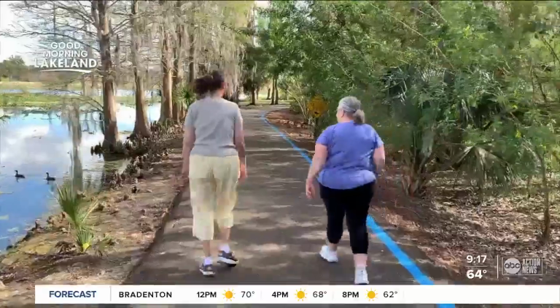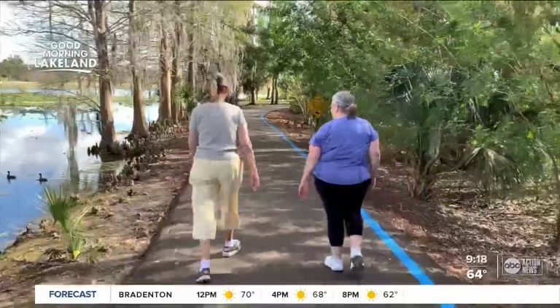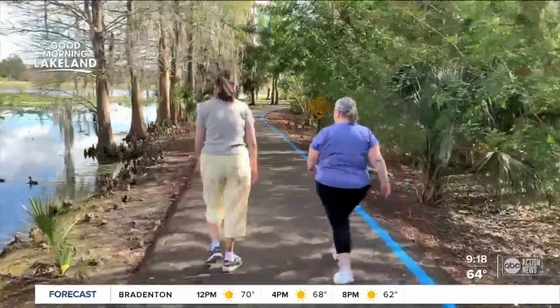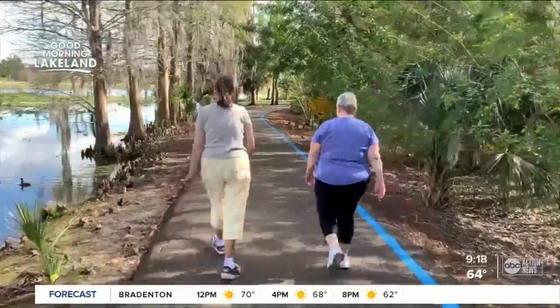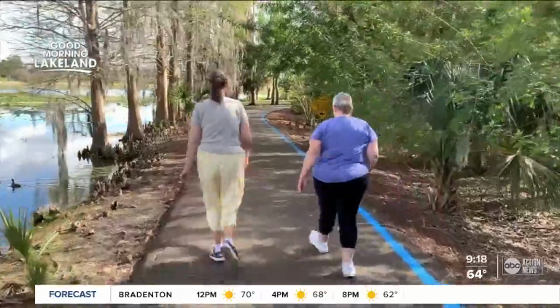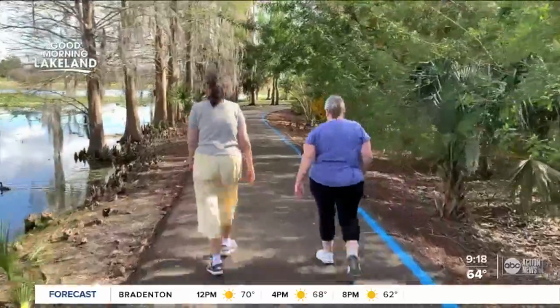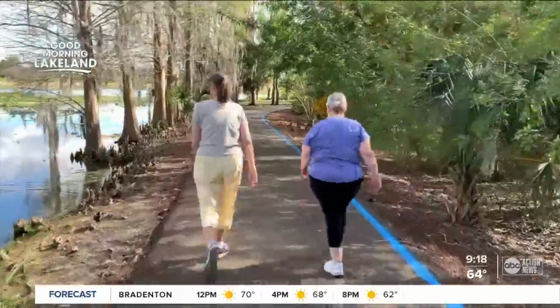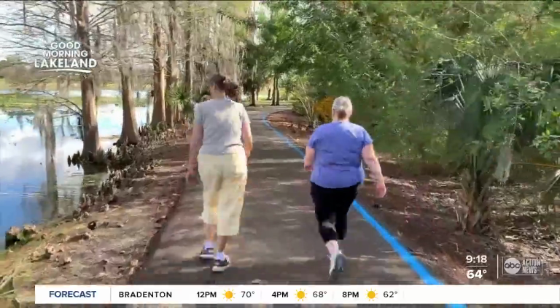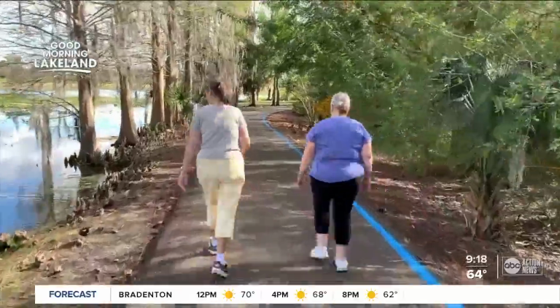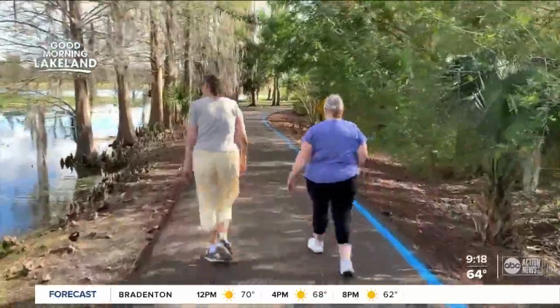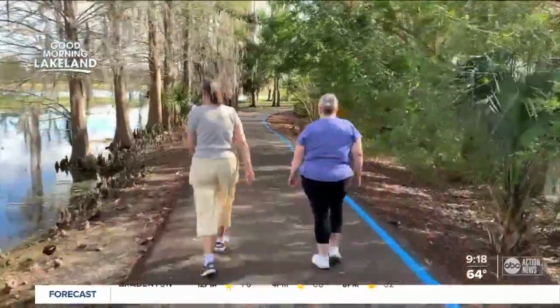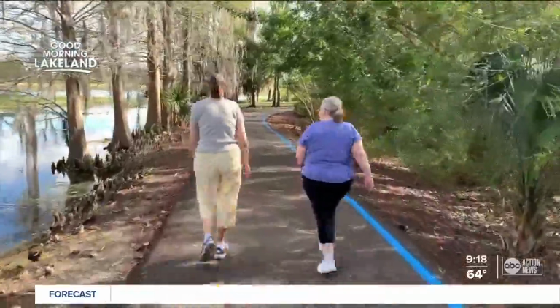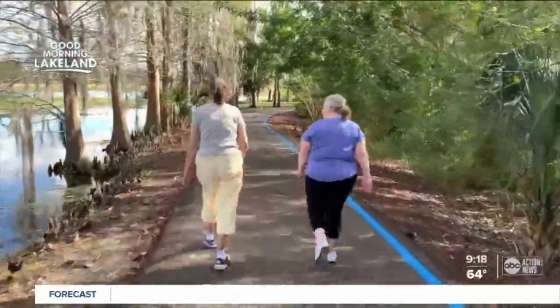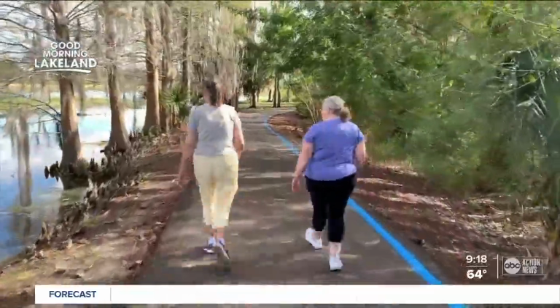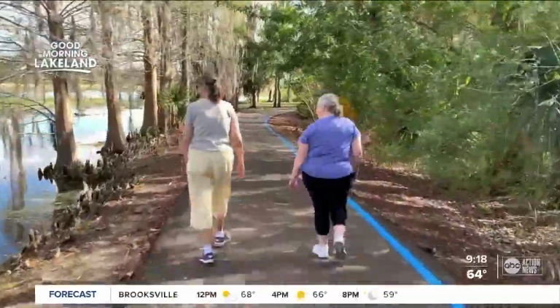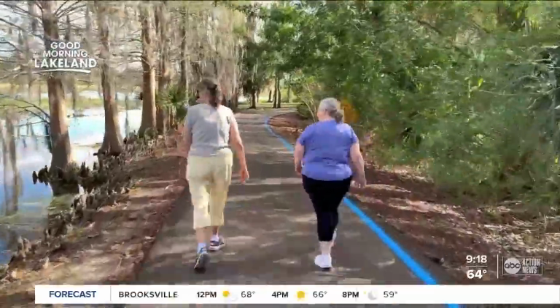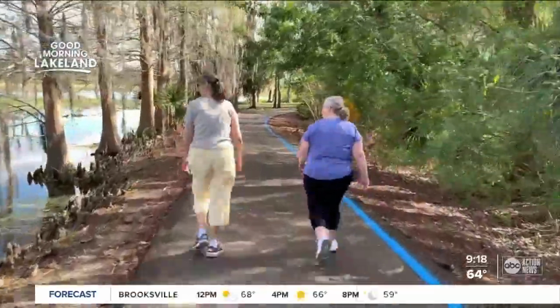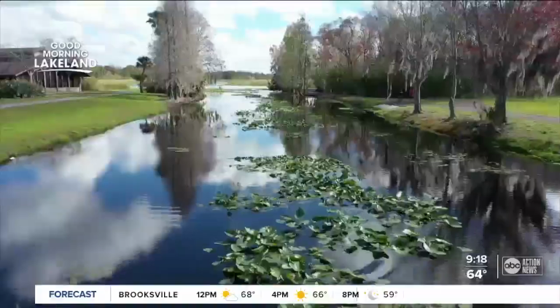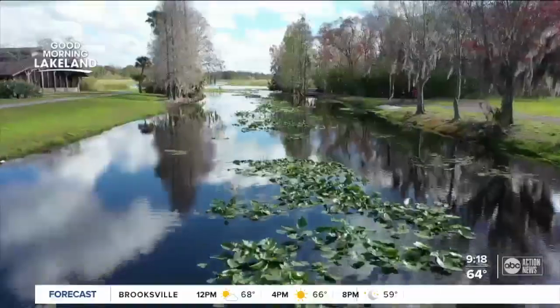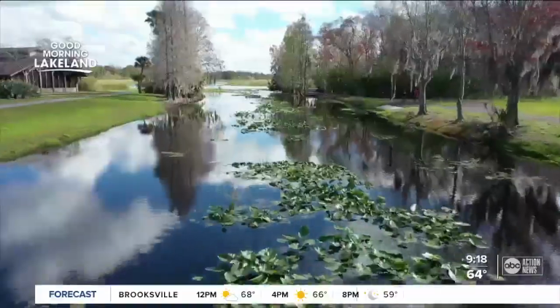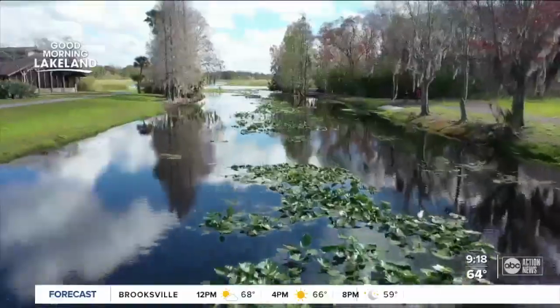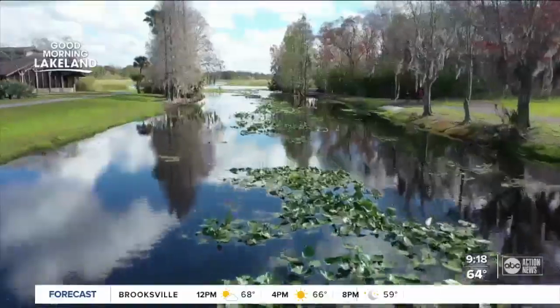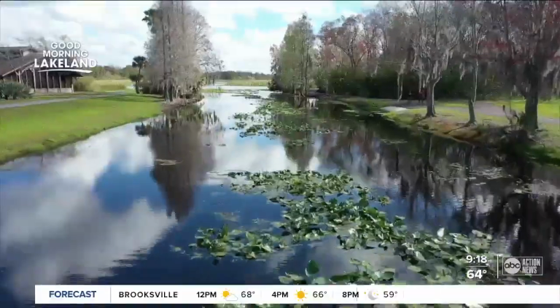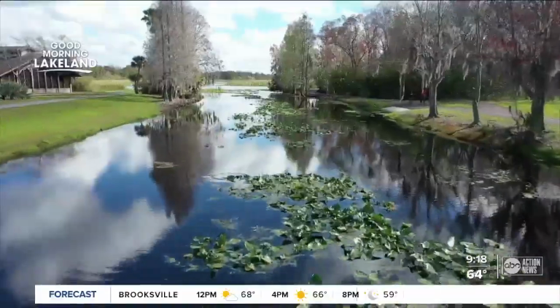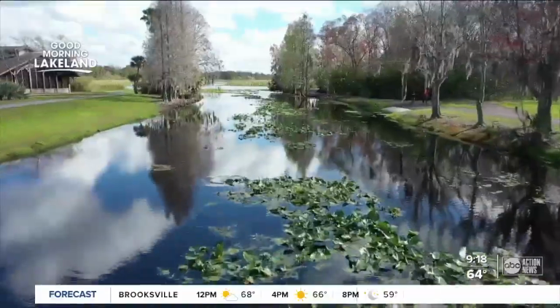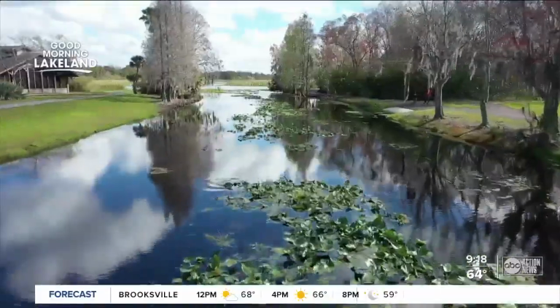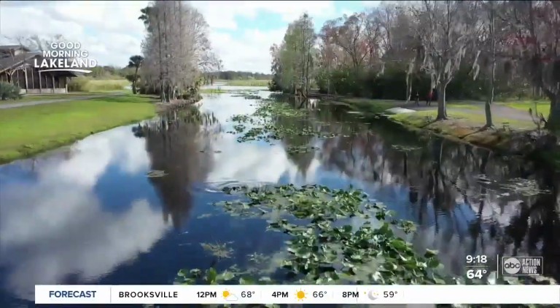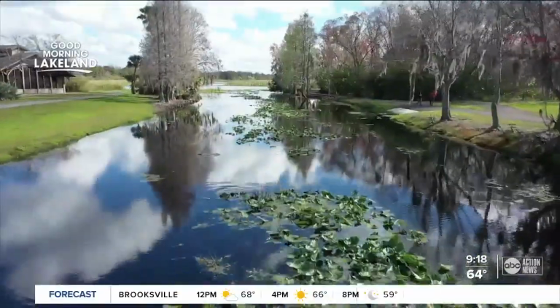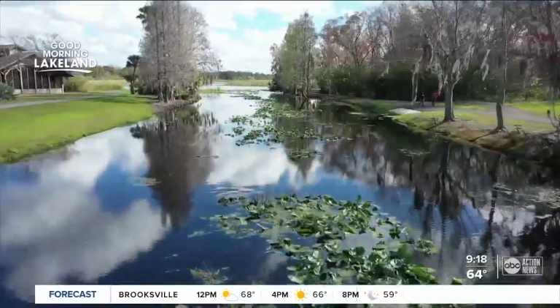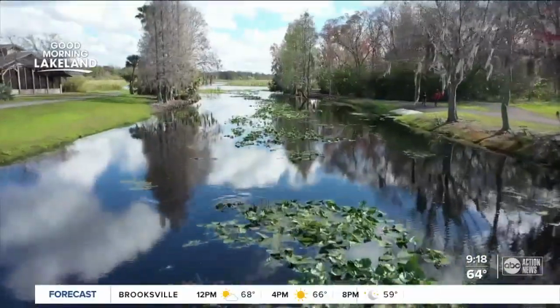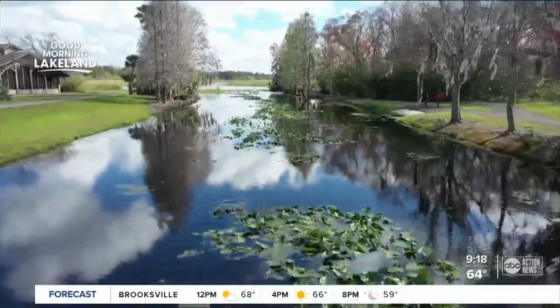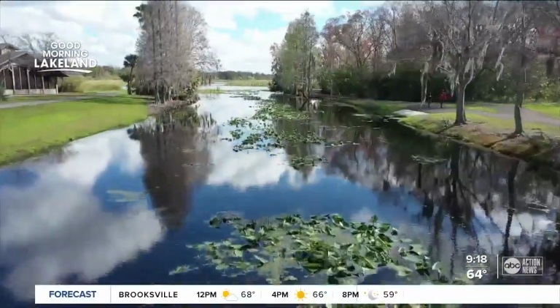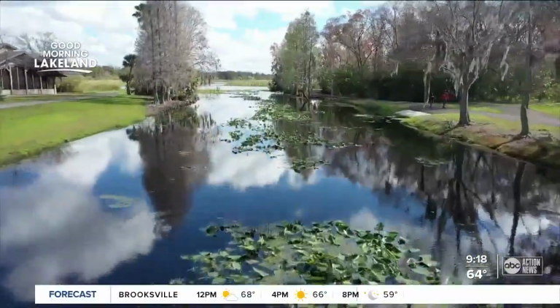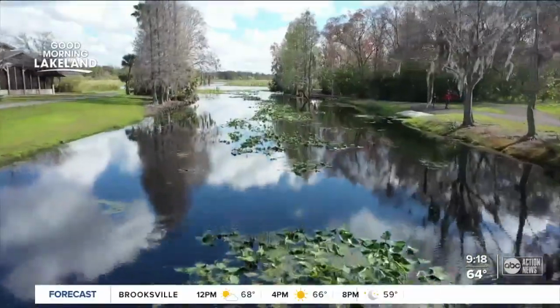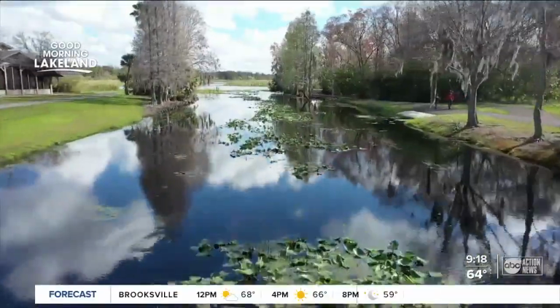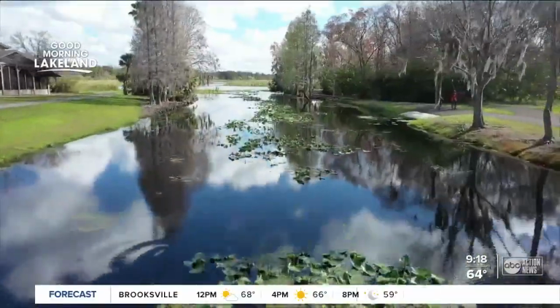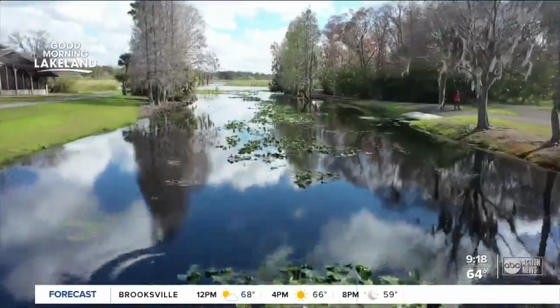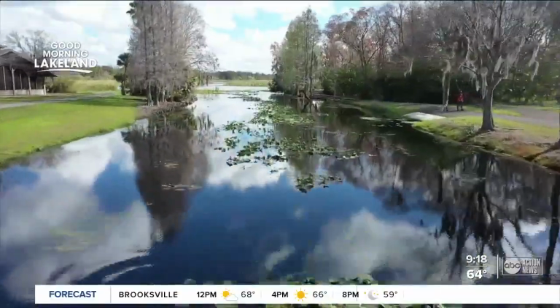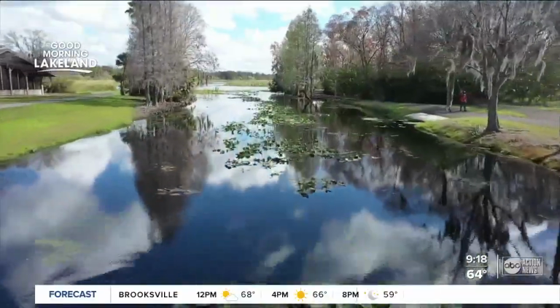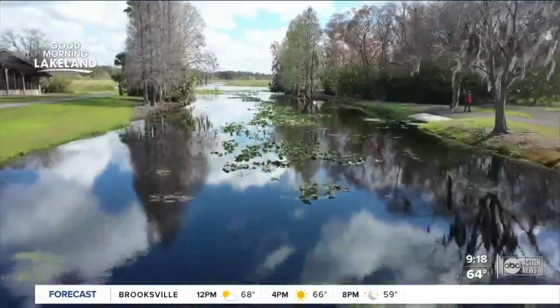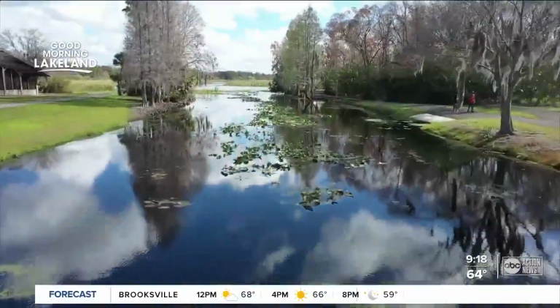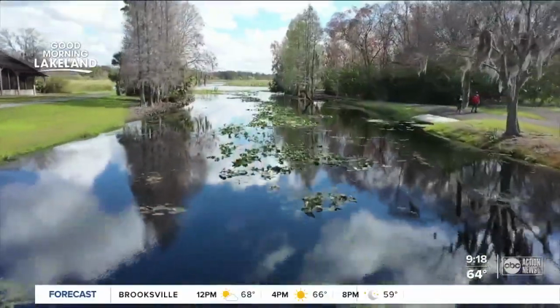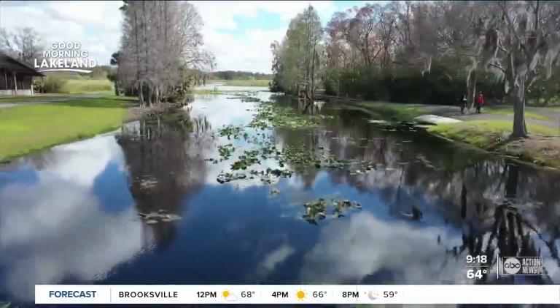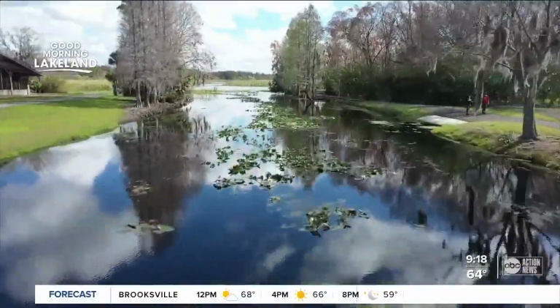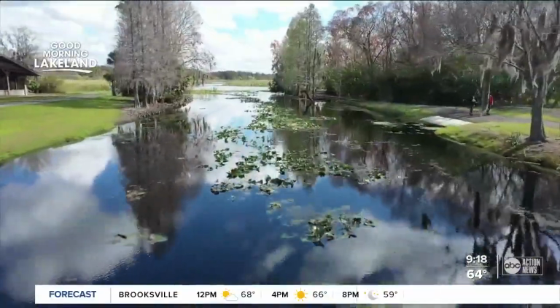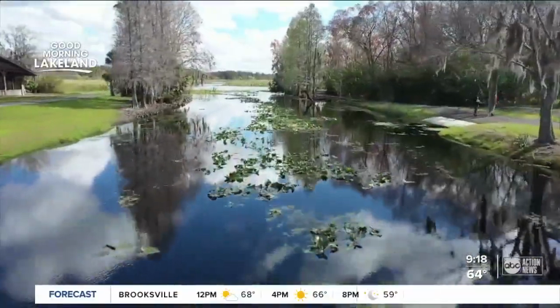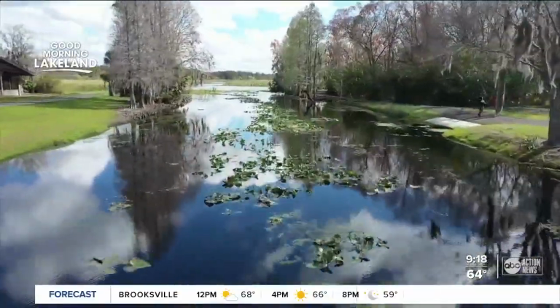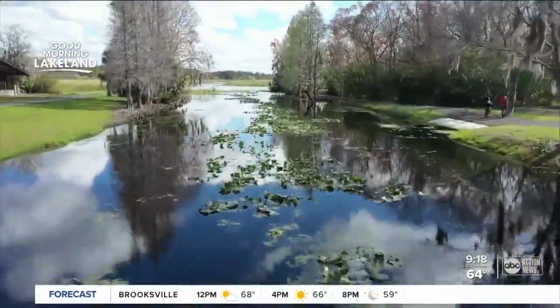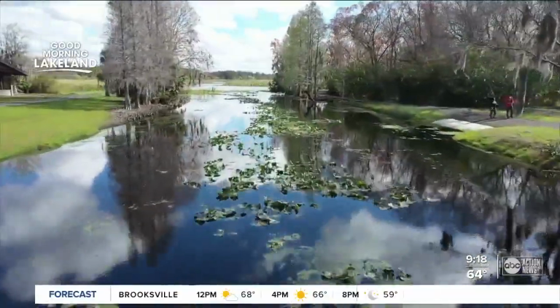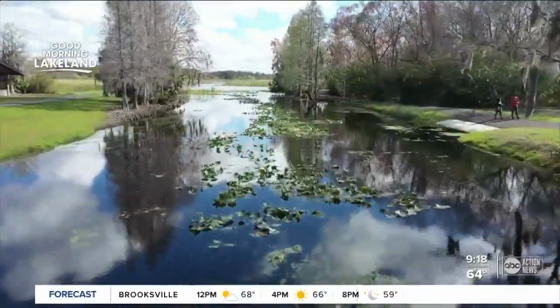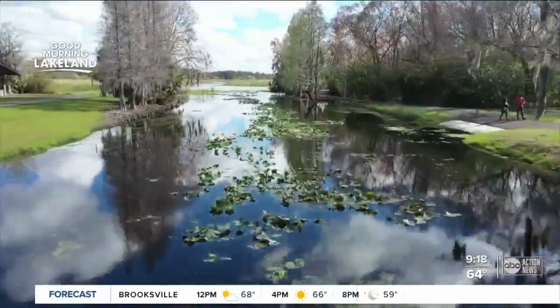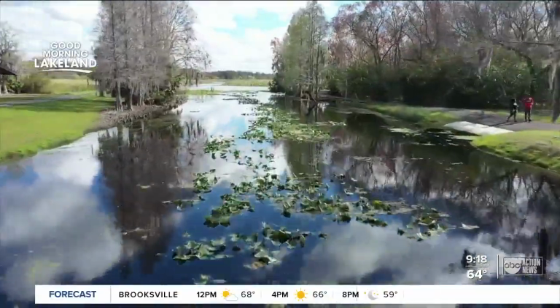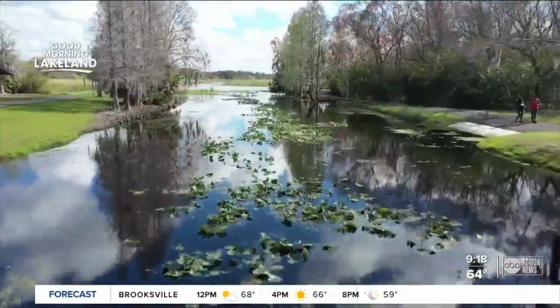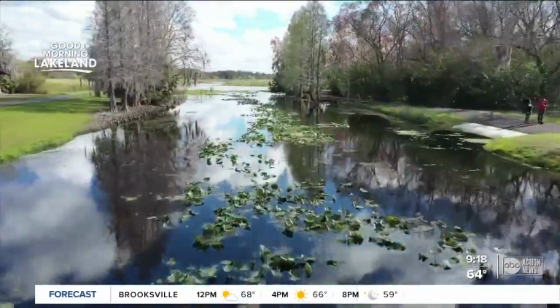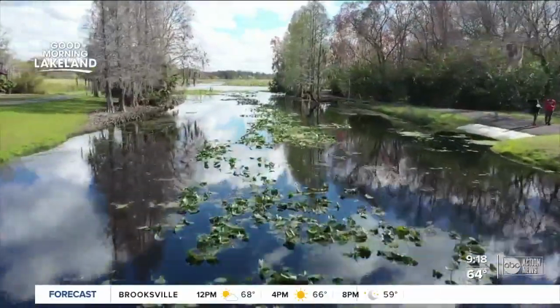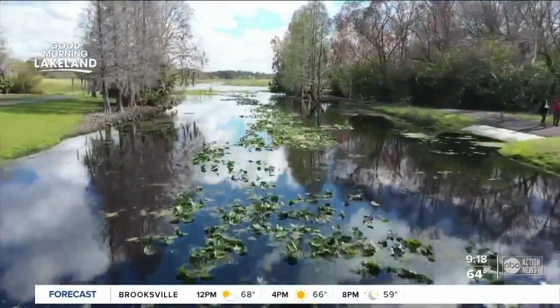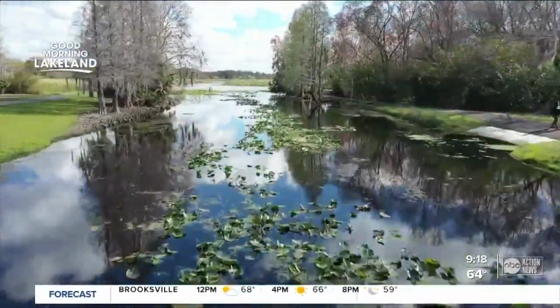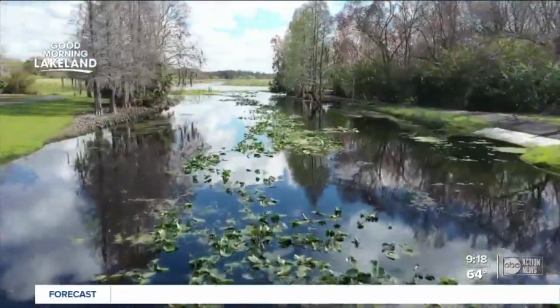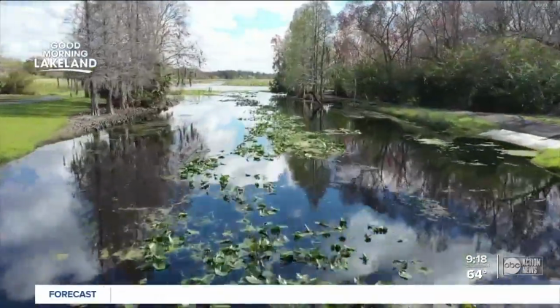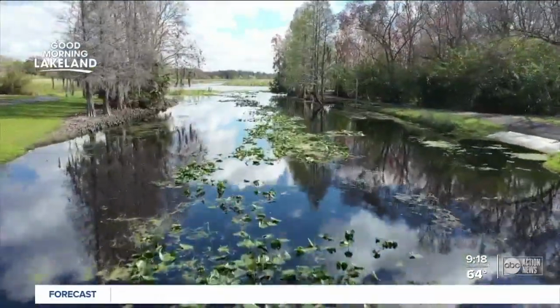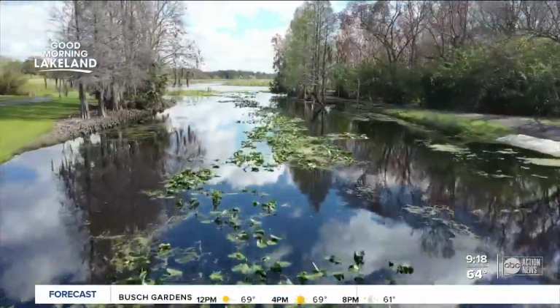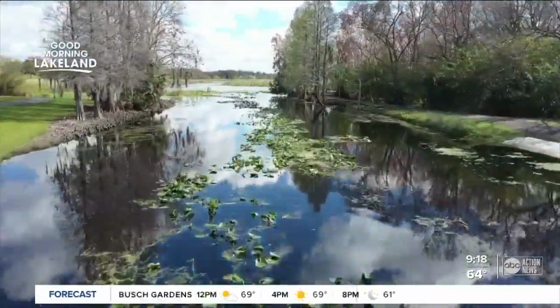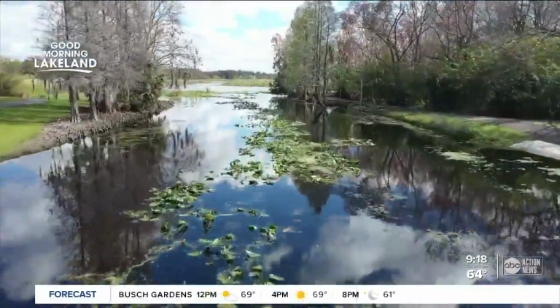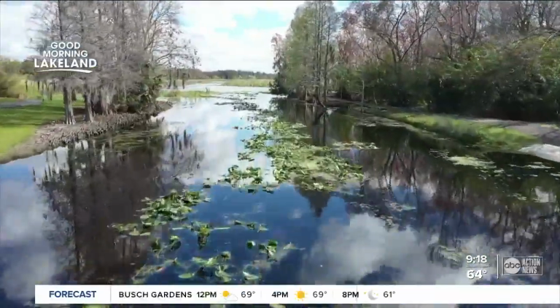Adults might be a little worn out too, after exploring all that this beautiful park has to offer. Just be sure to nap after you get home.